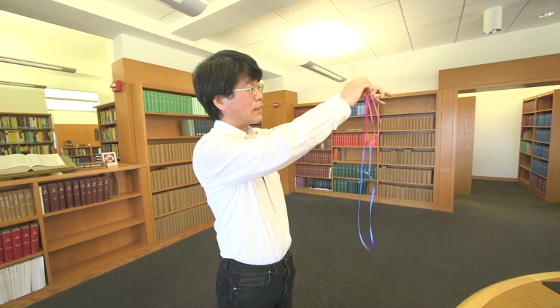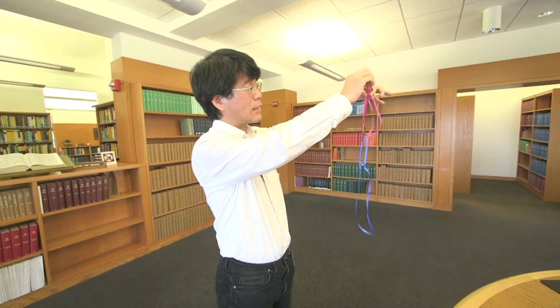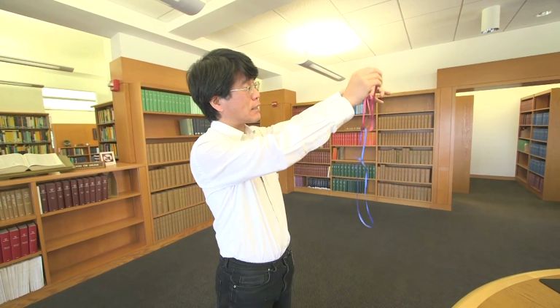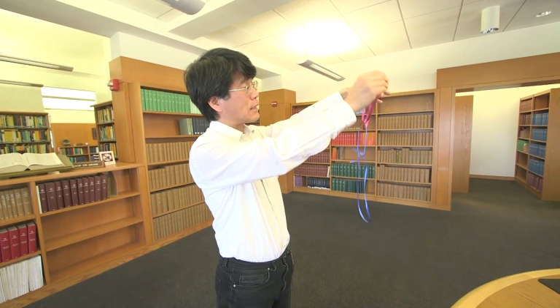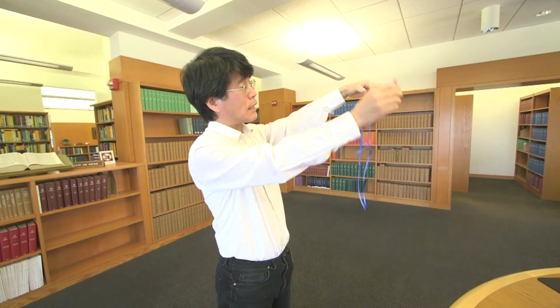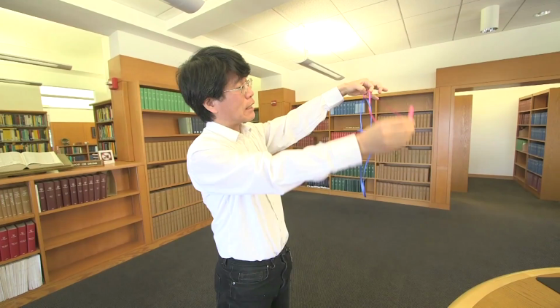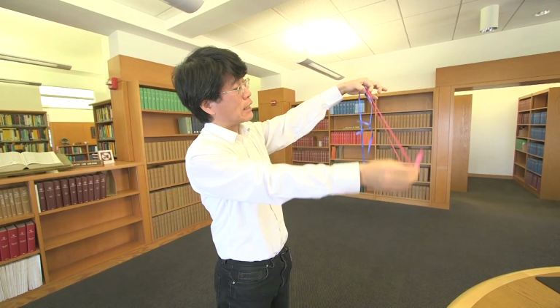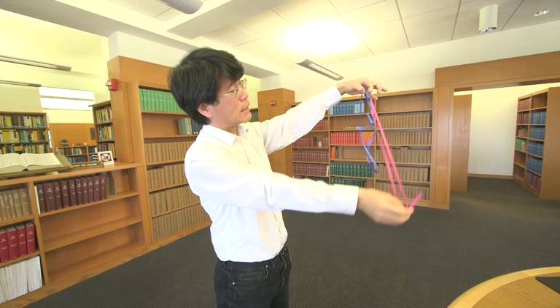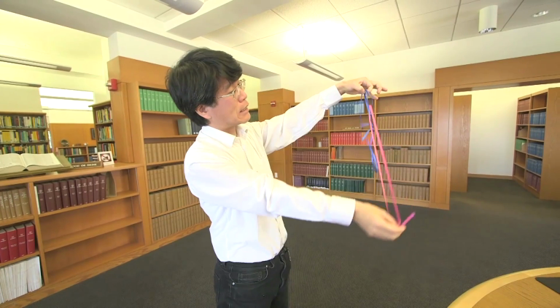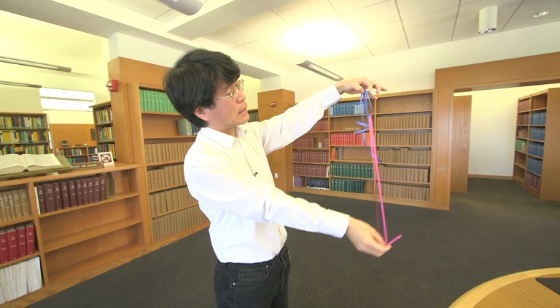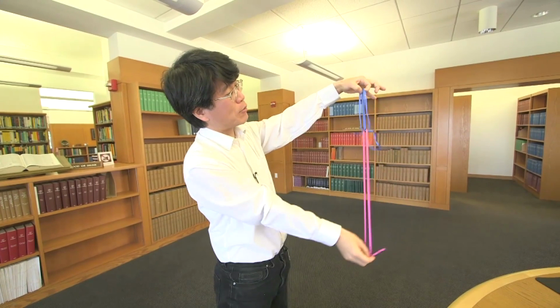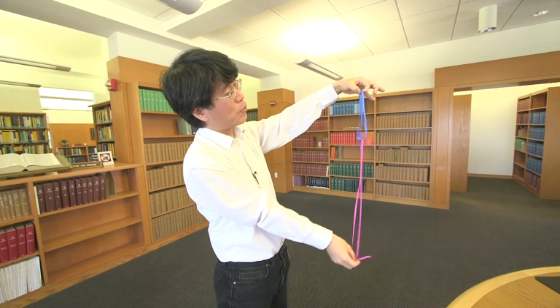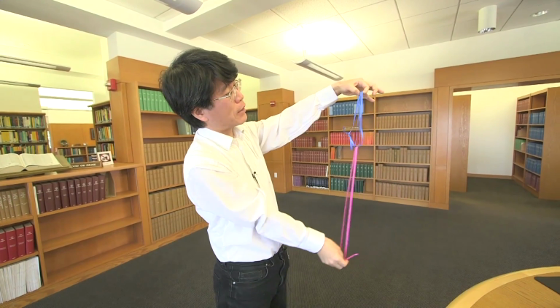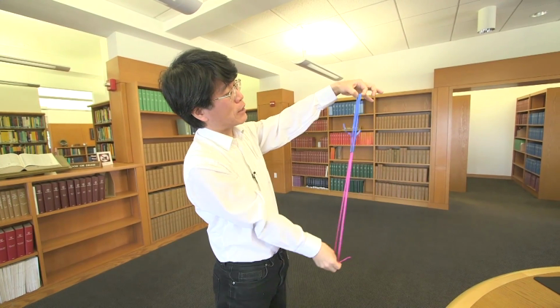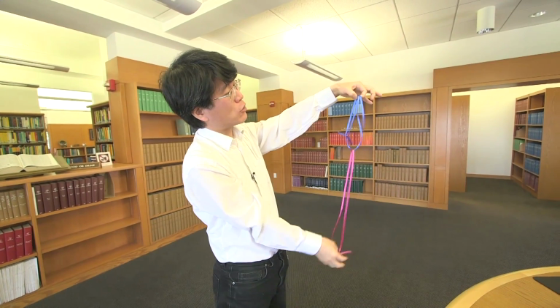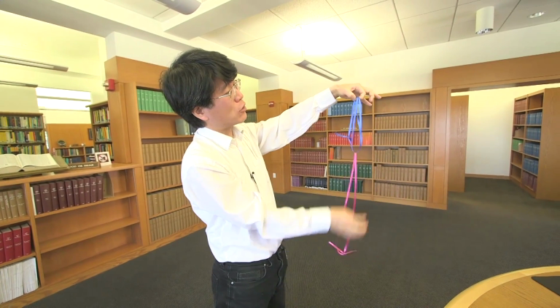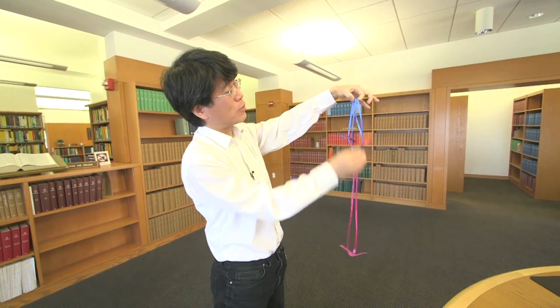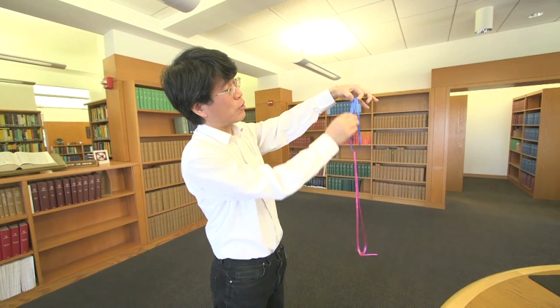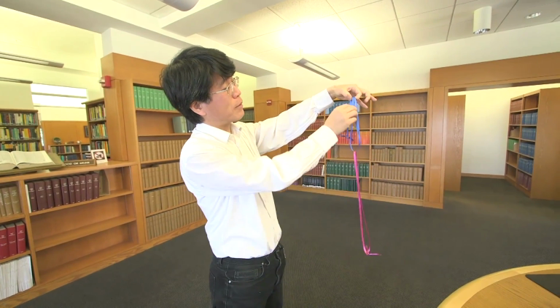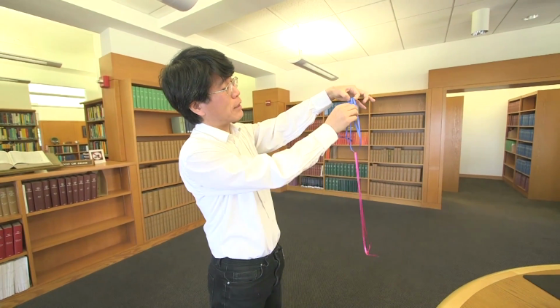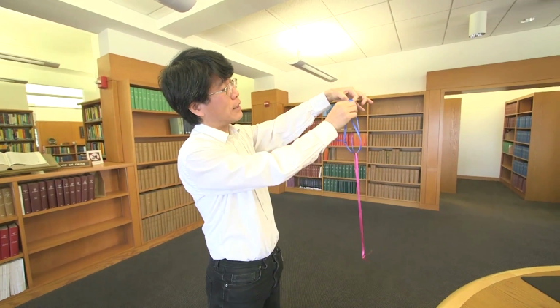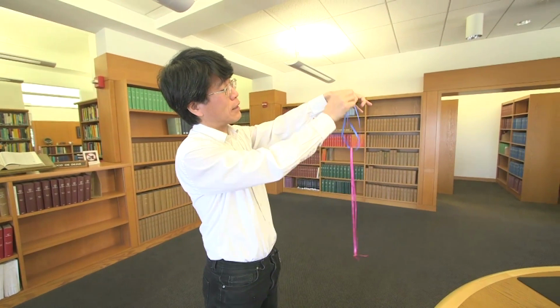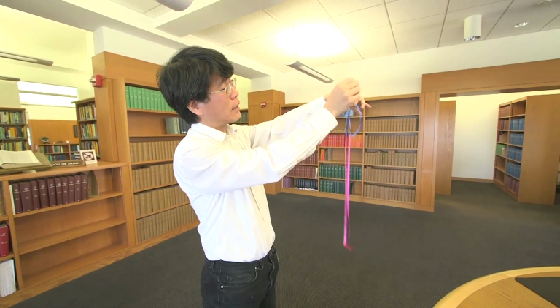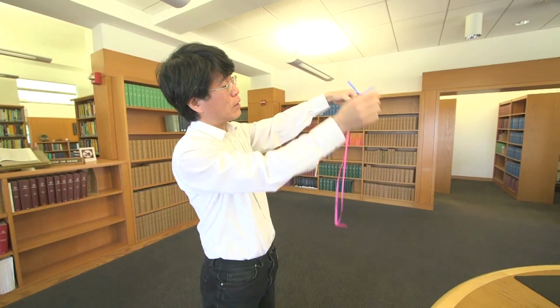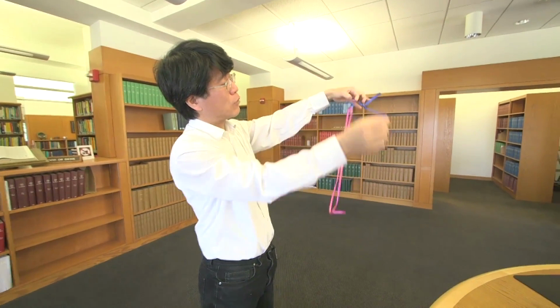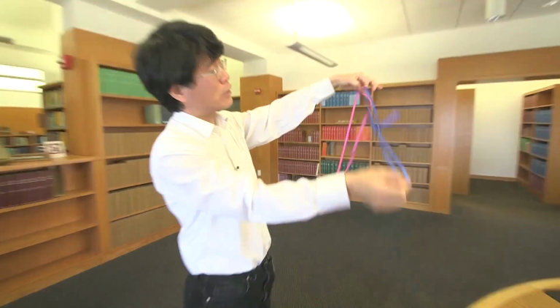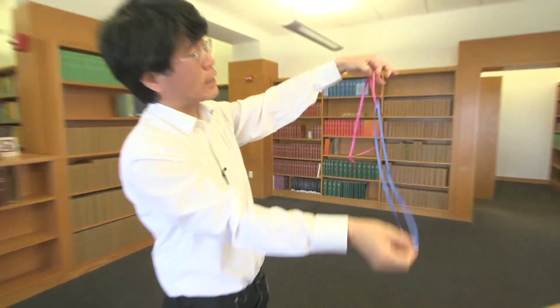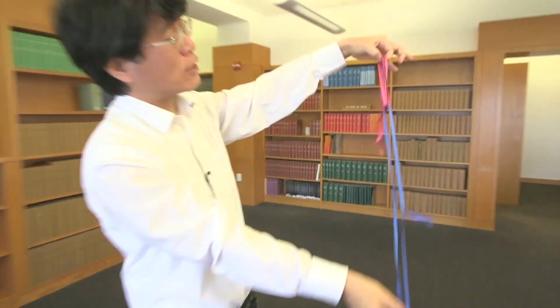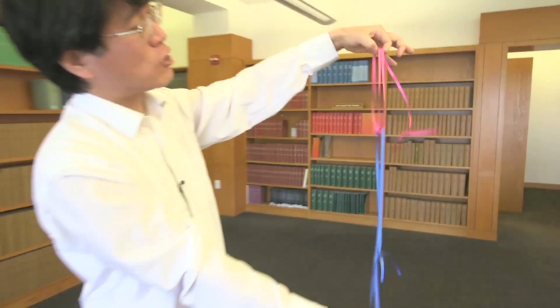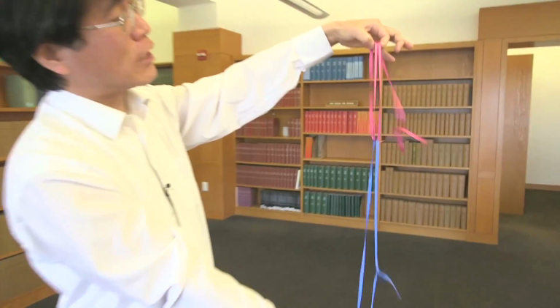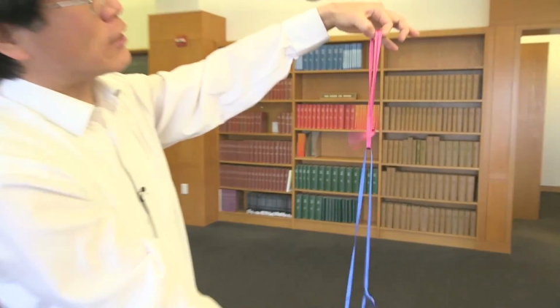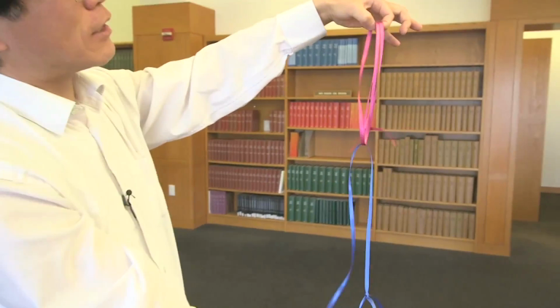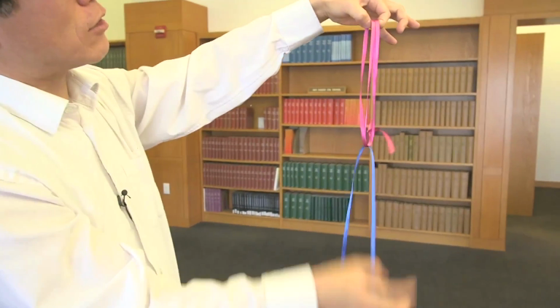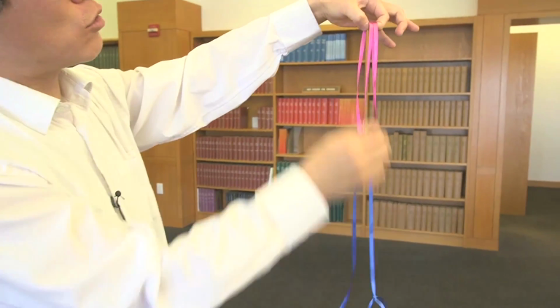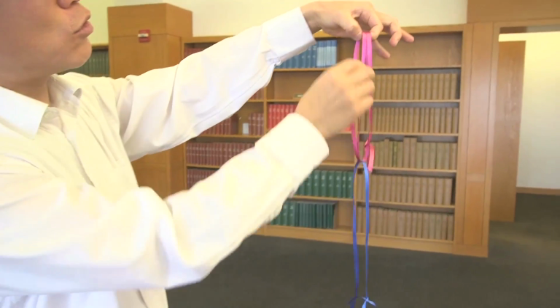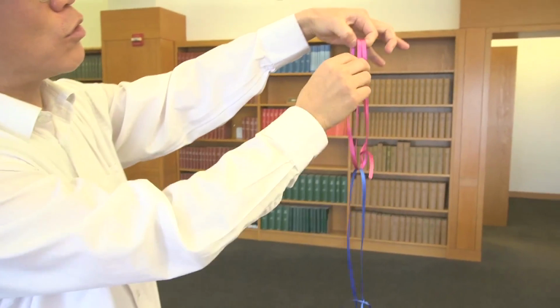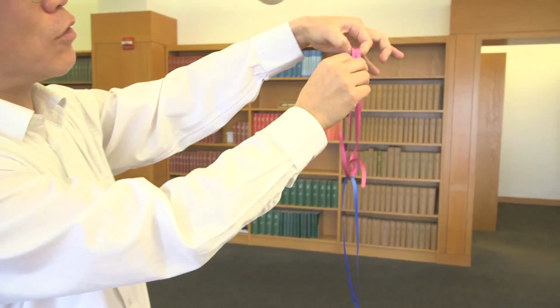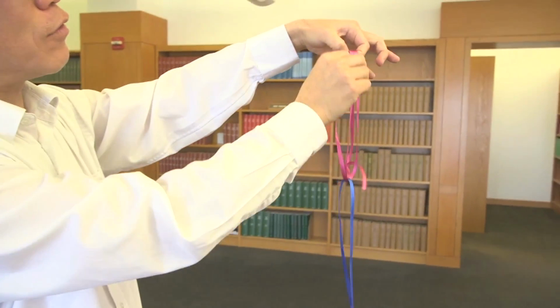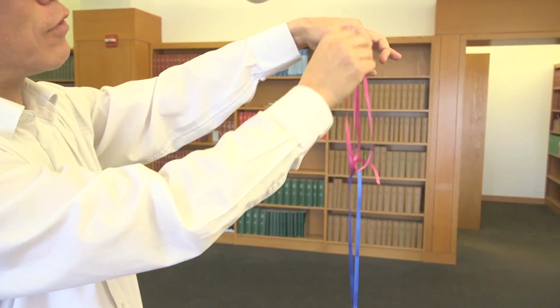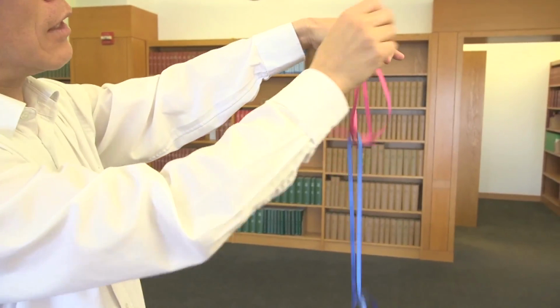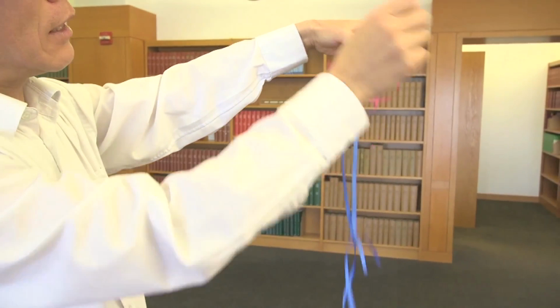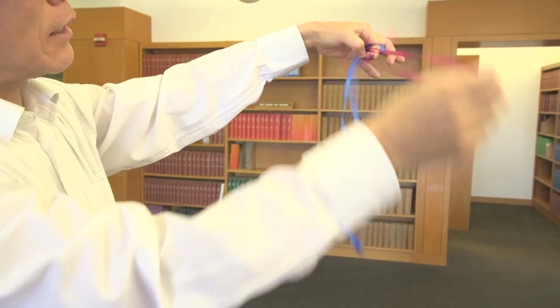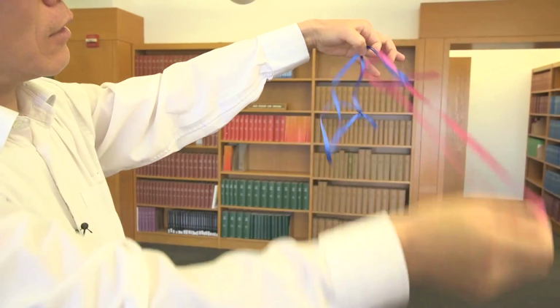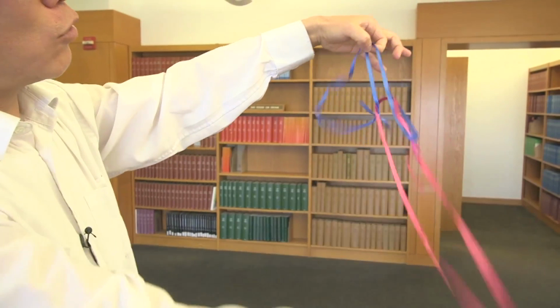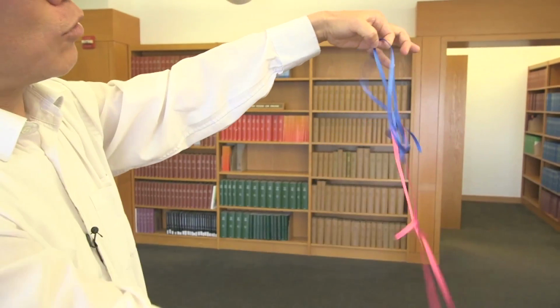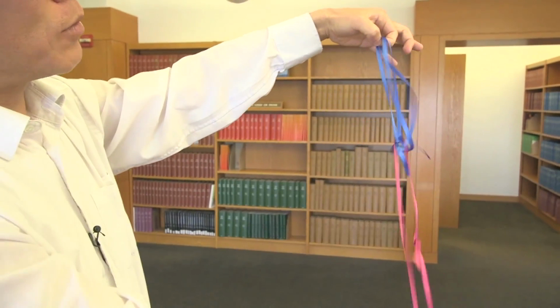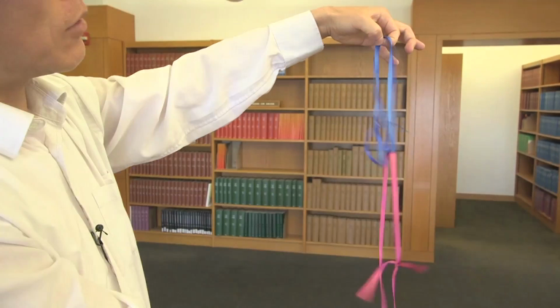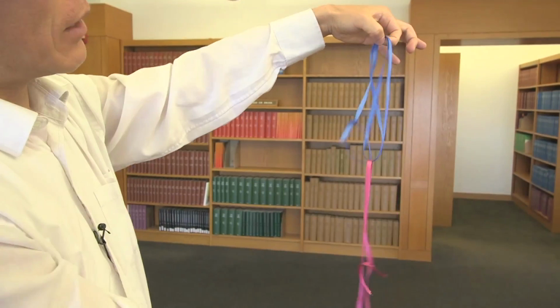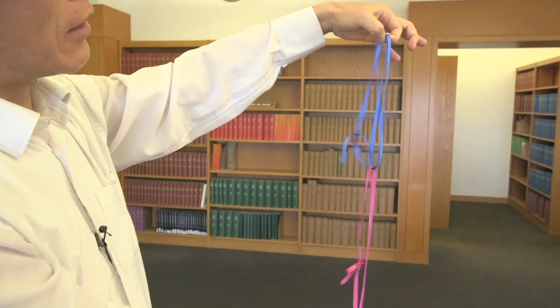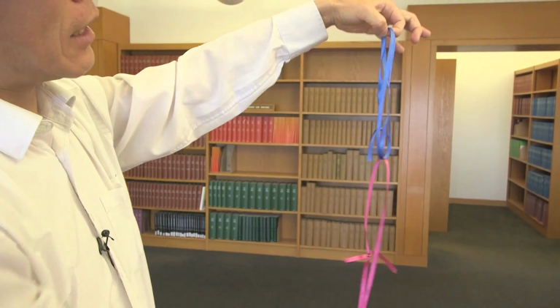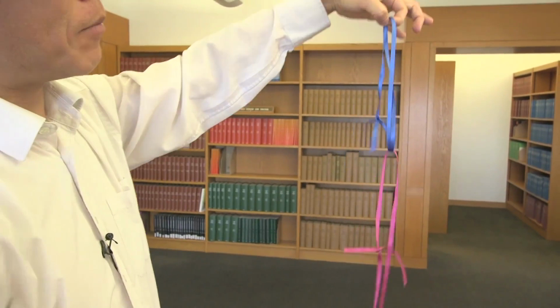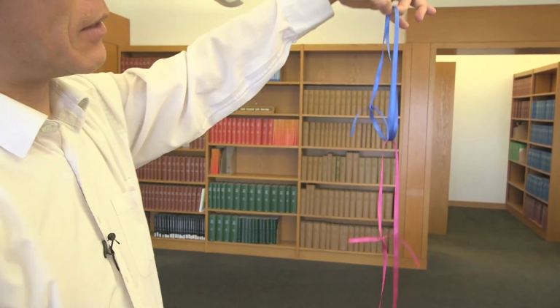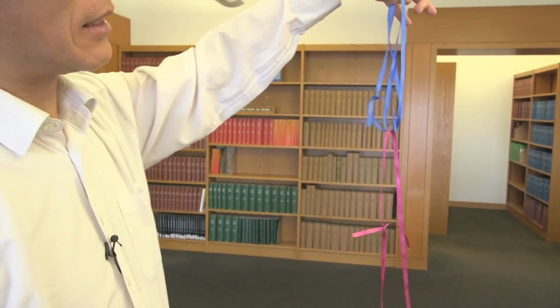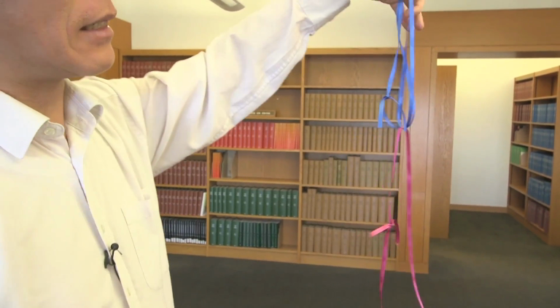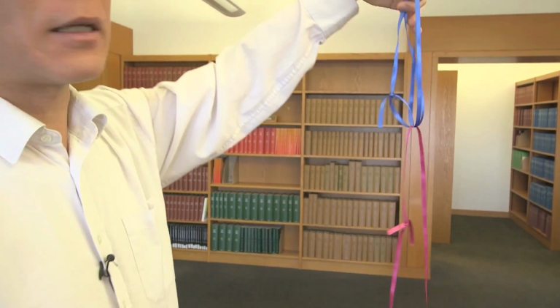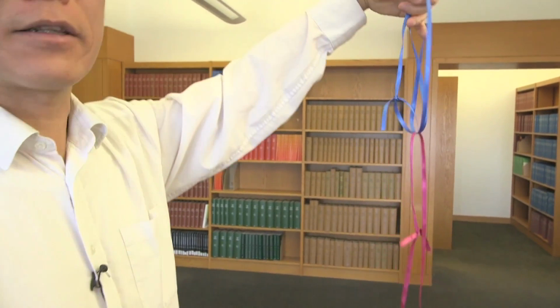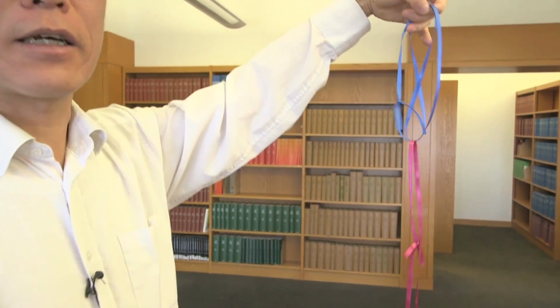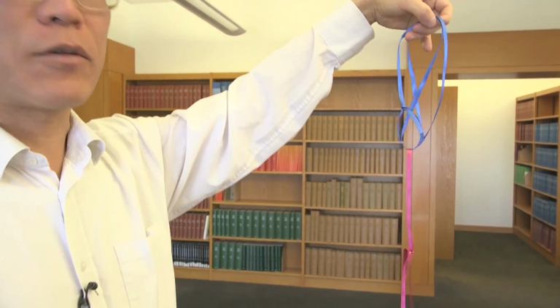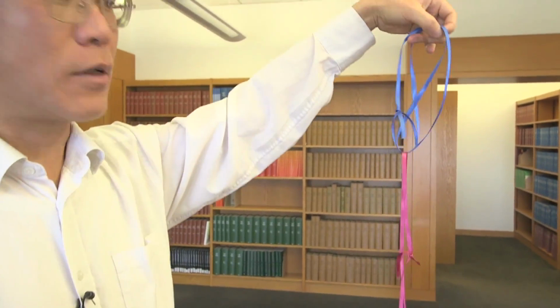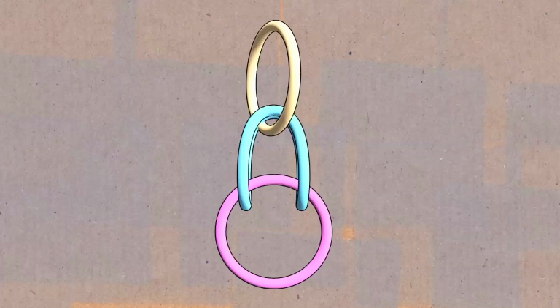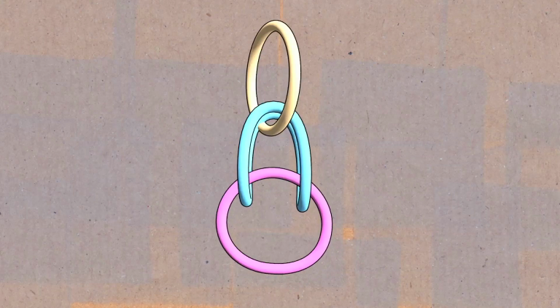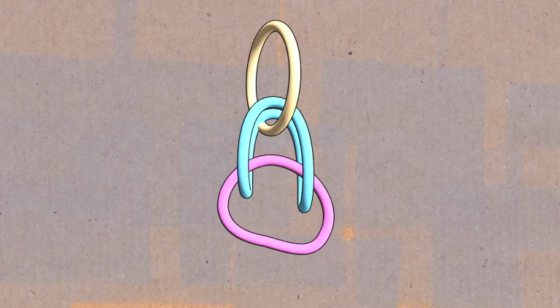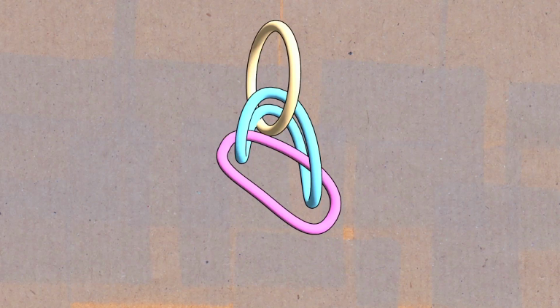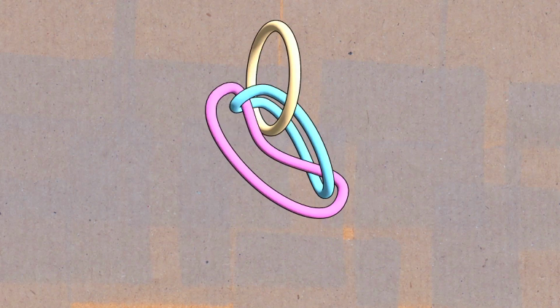And this is some operation on the Borromean link which exchanges two of the loops while keeping the third one fixed.